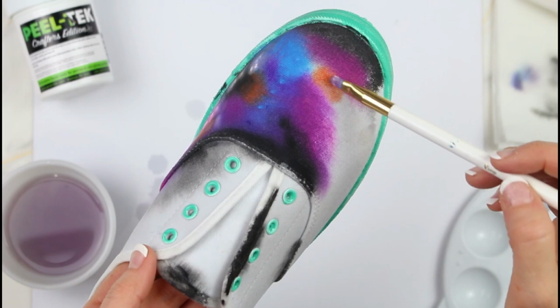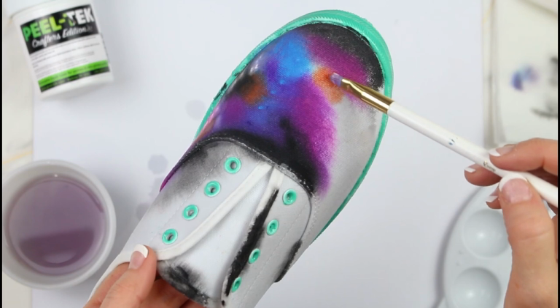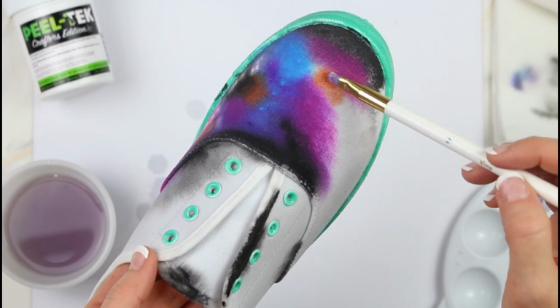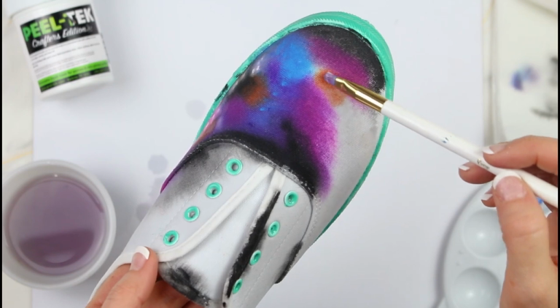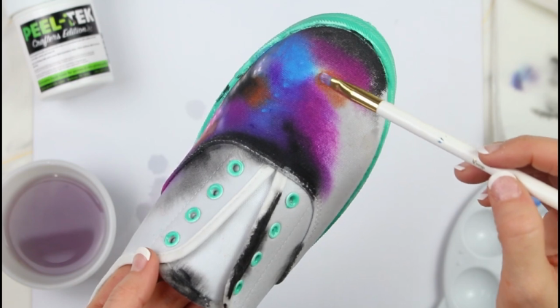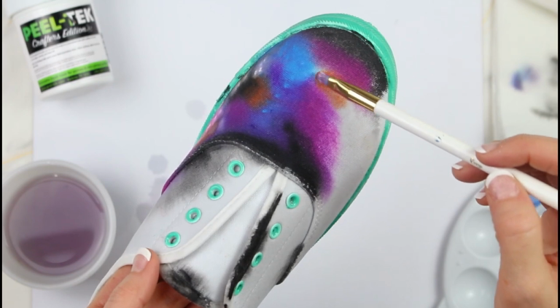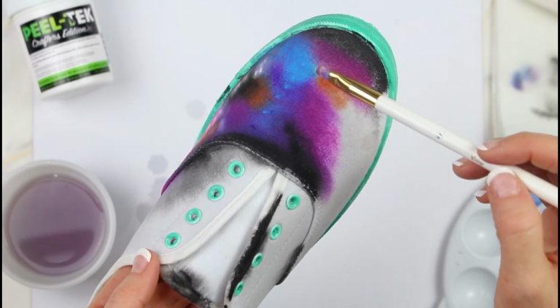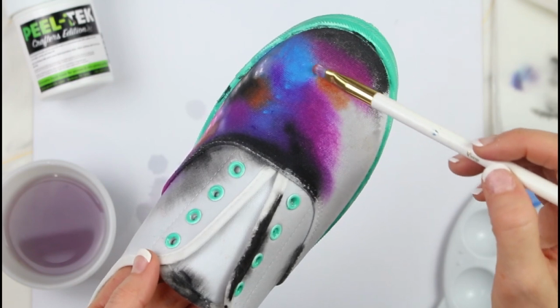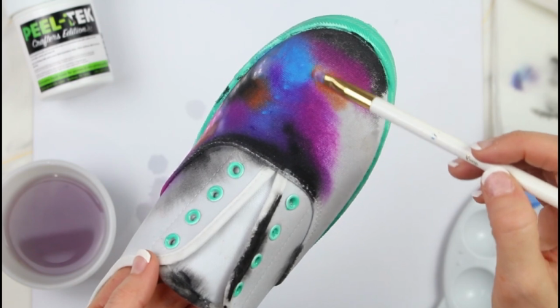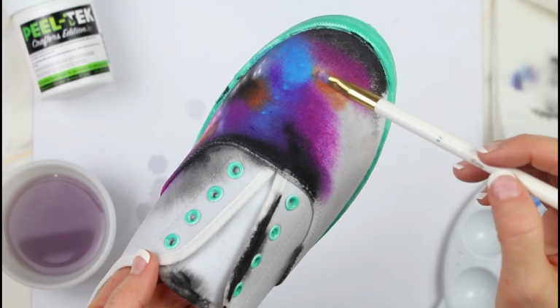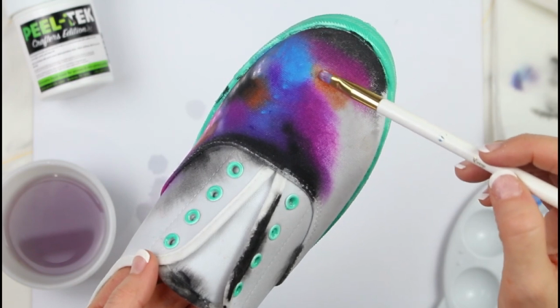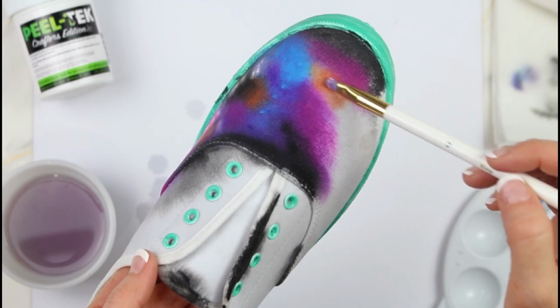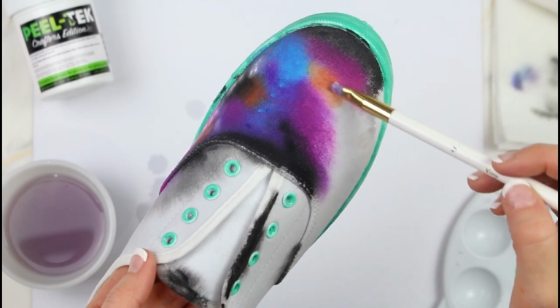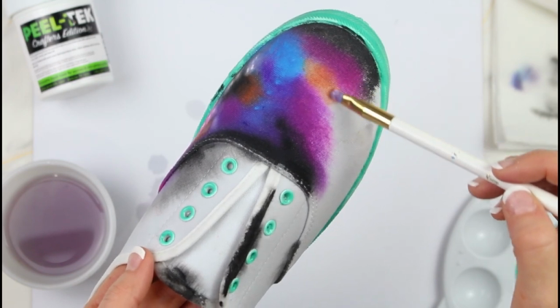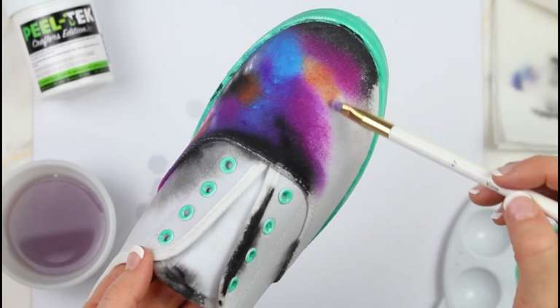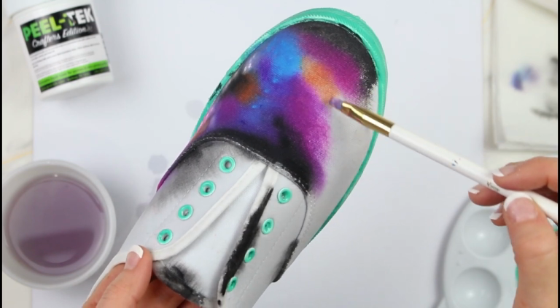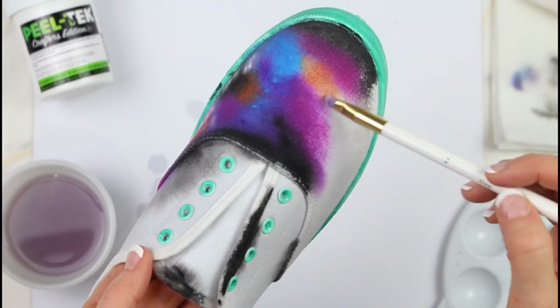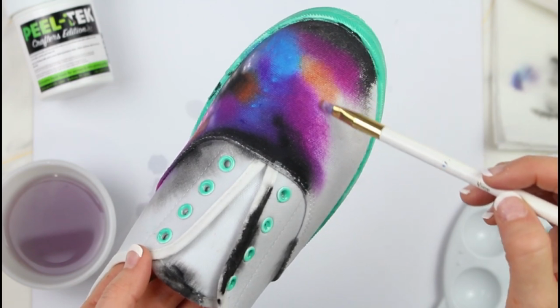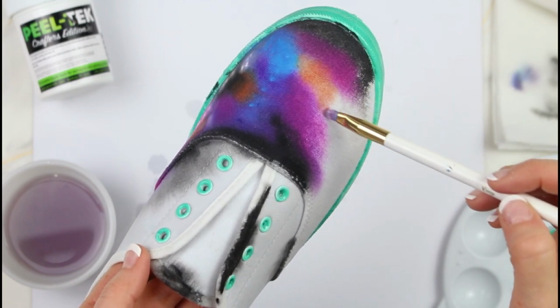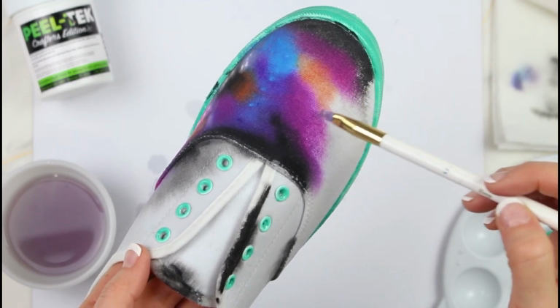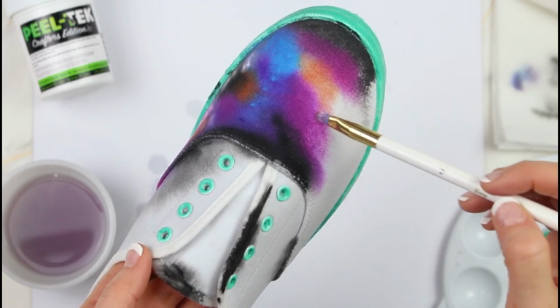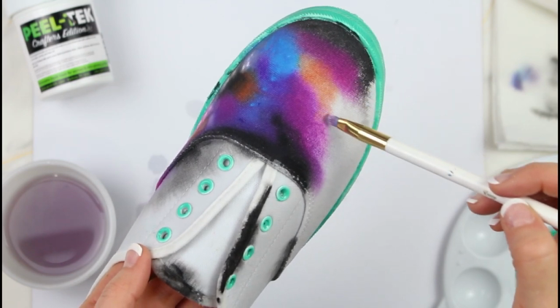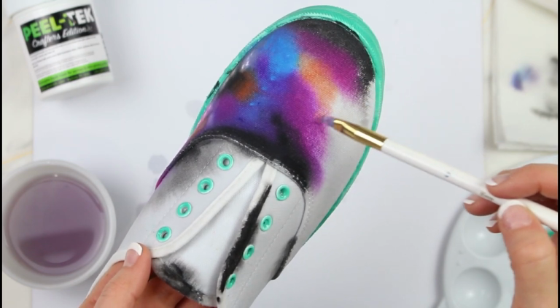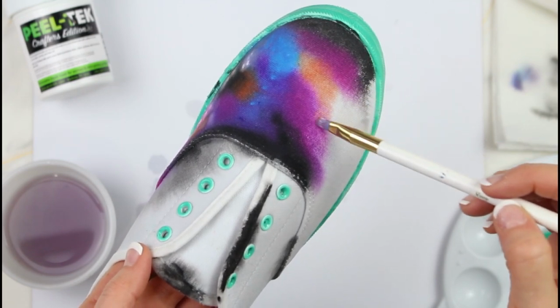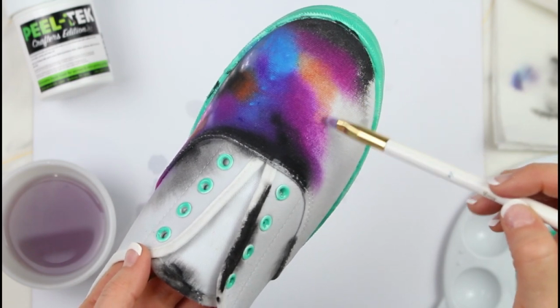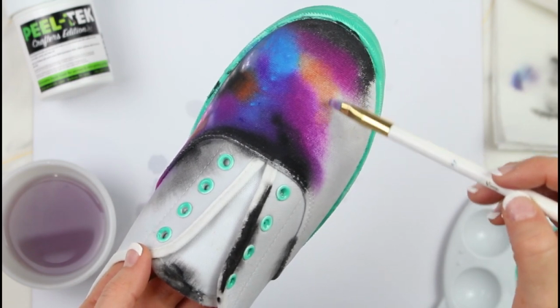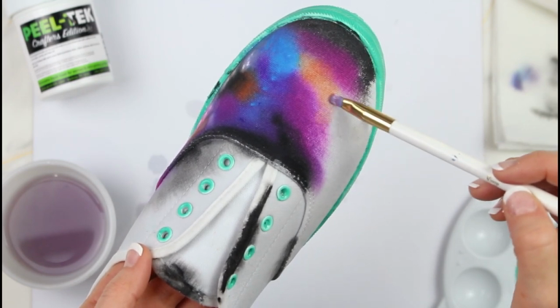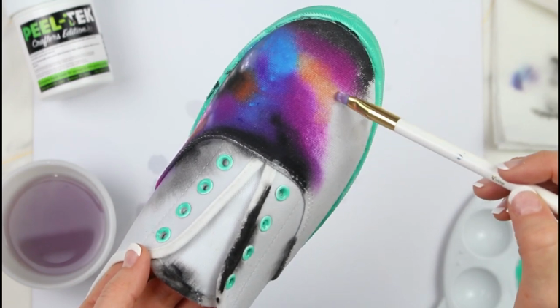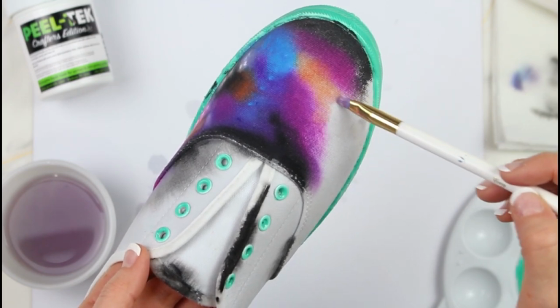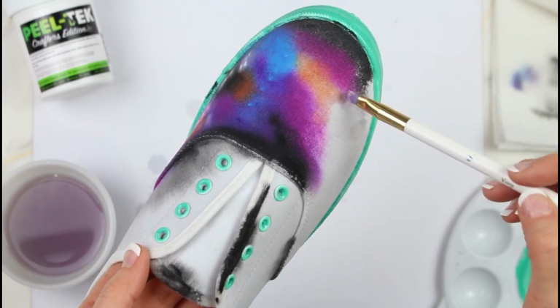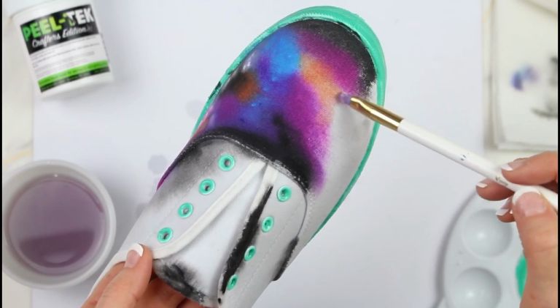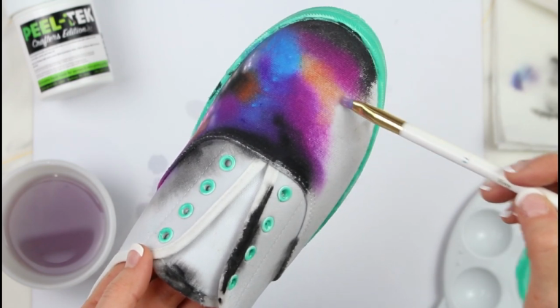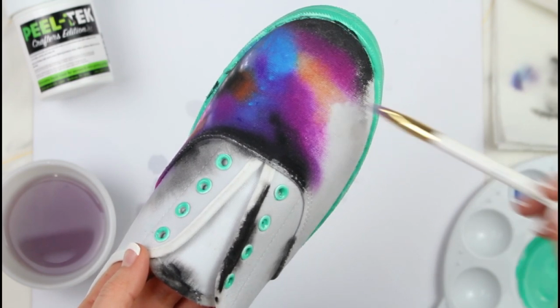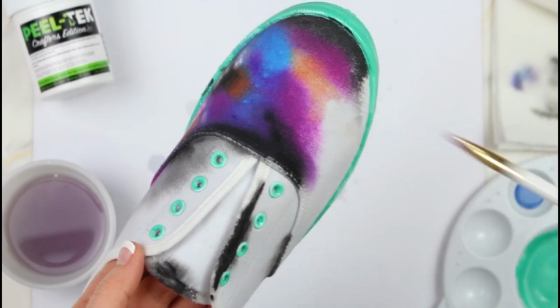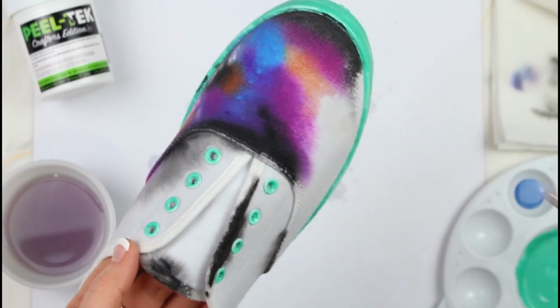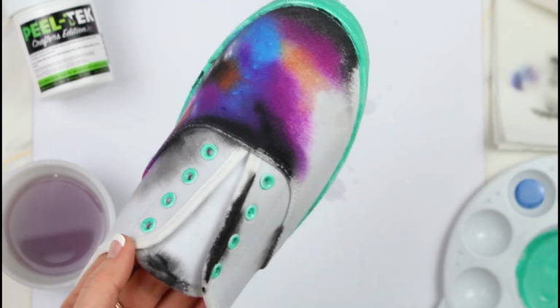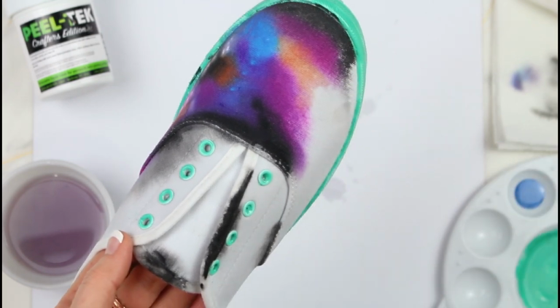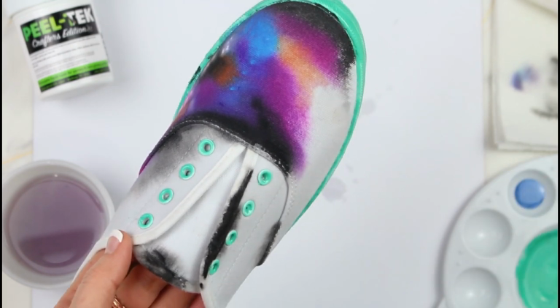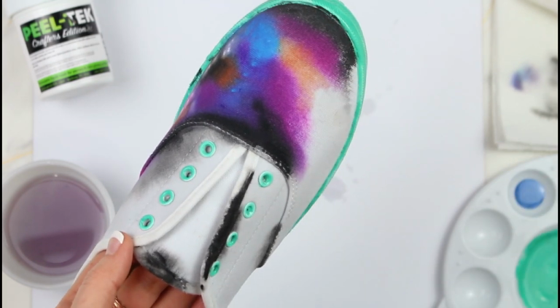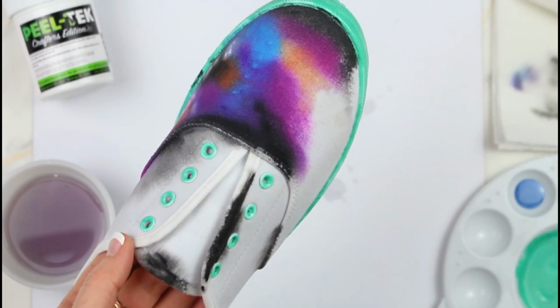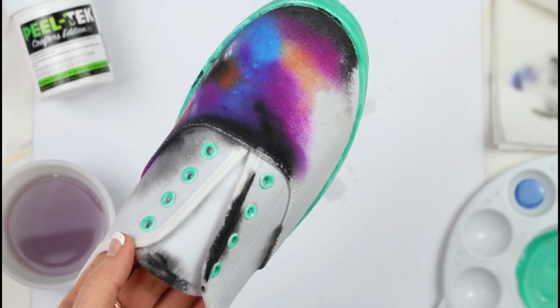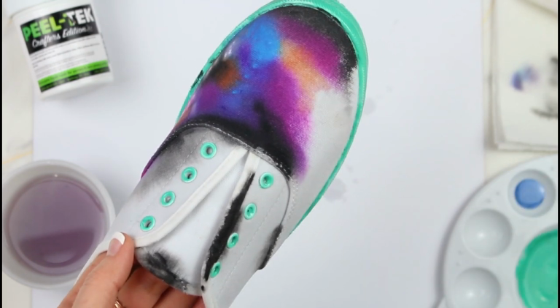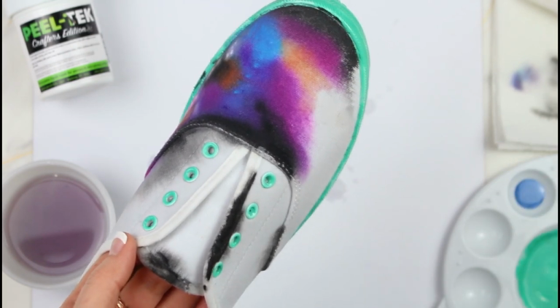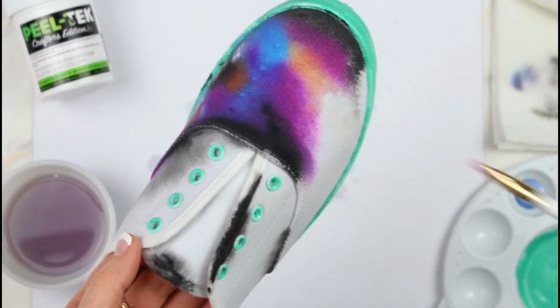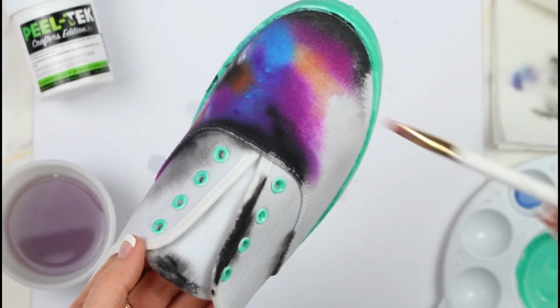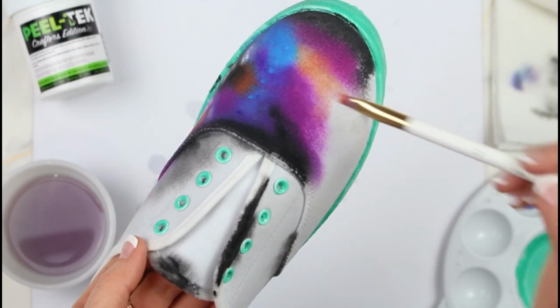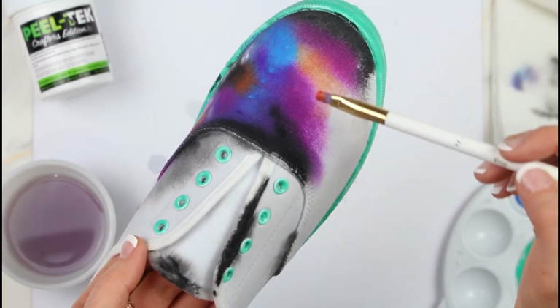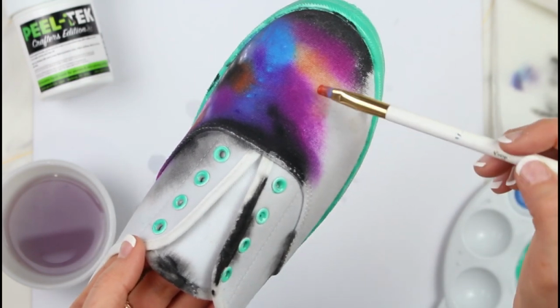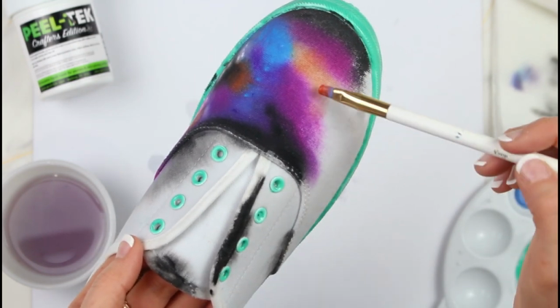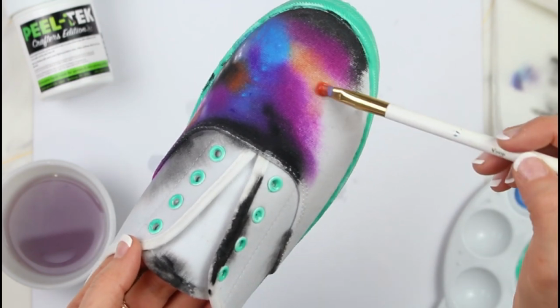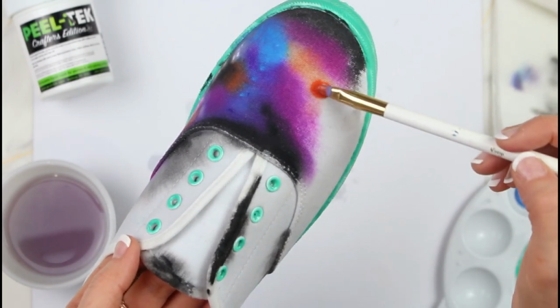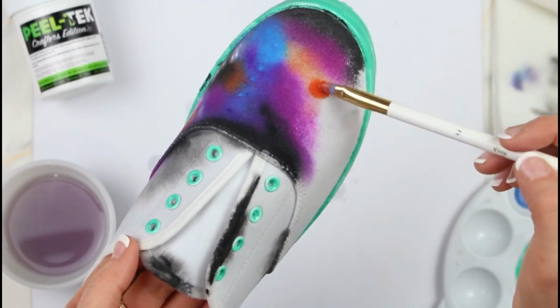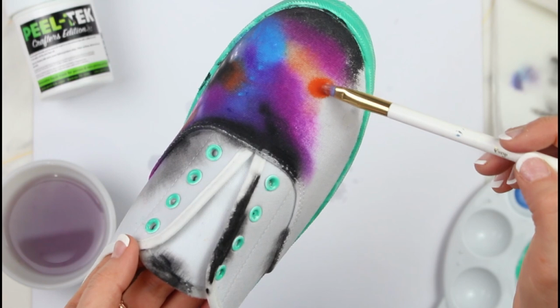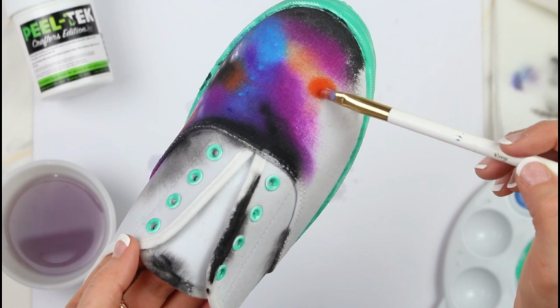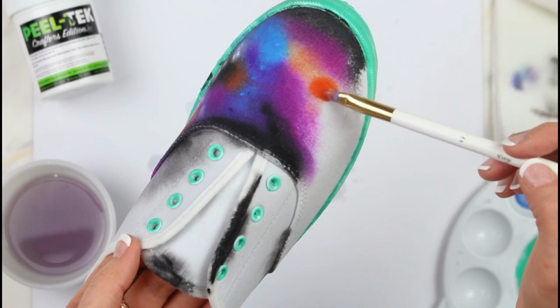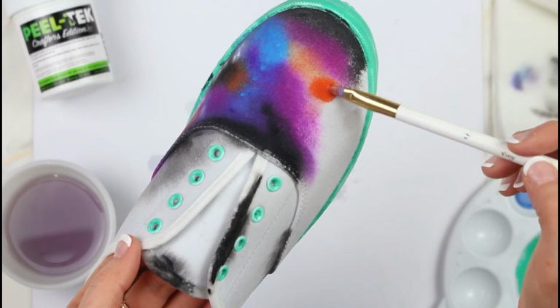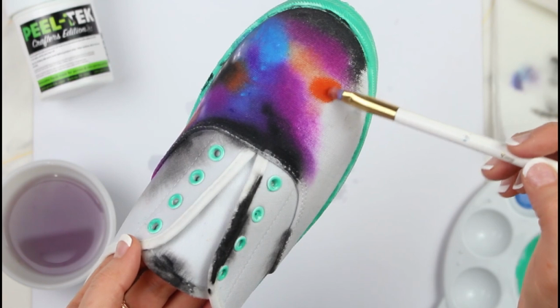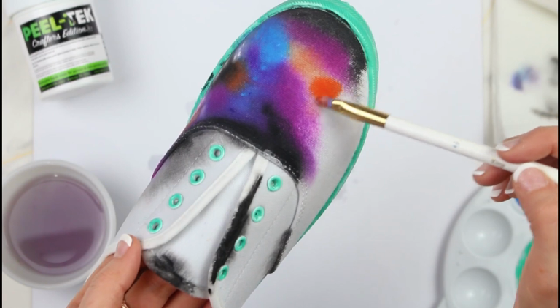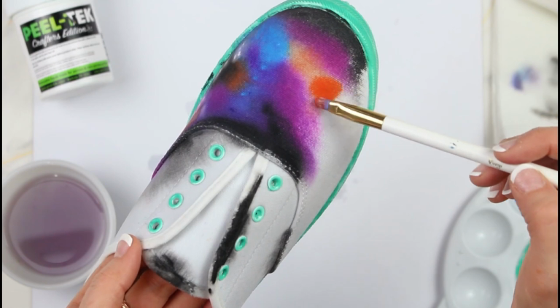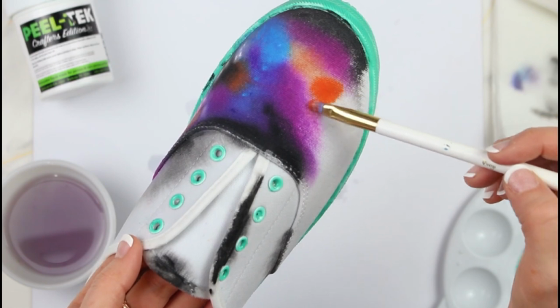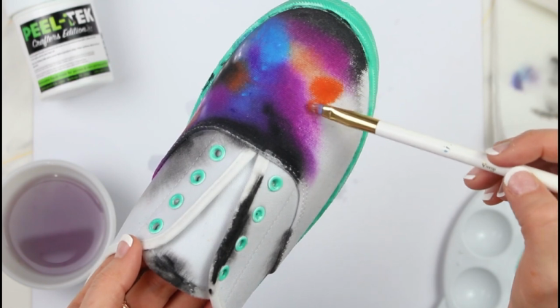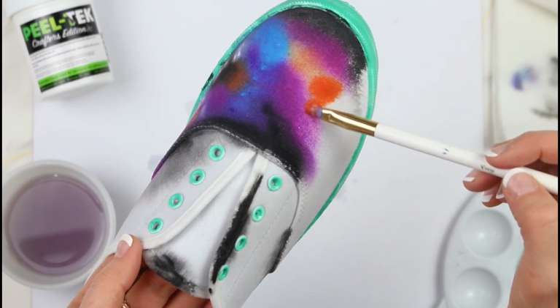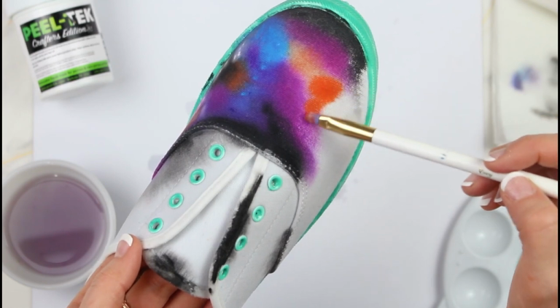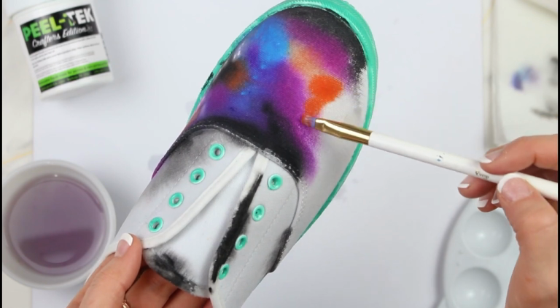I'm just going into the colors and layering them, then adding a little bit more water if I need to so that the paint spreads around nicely.